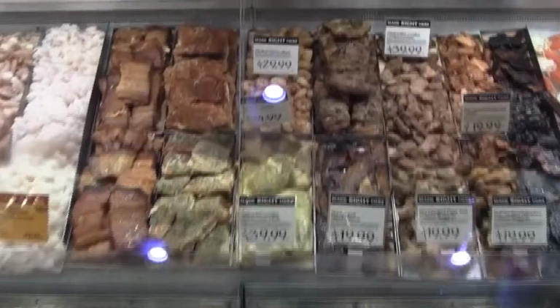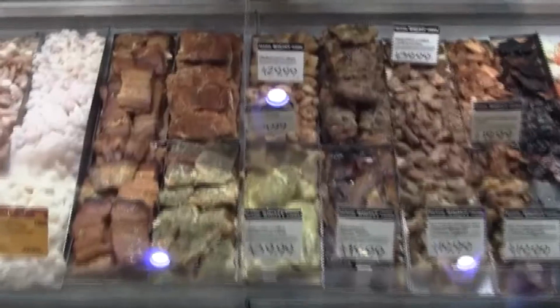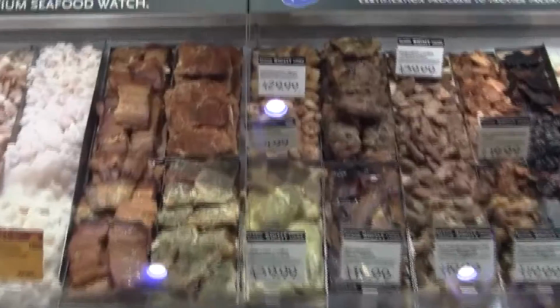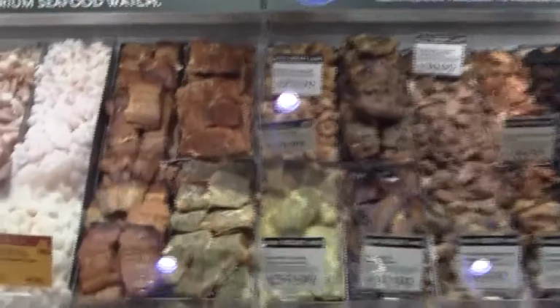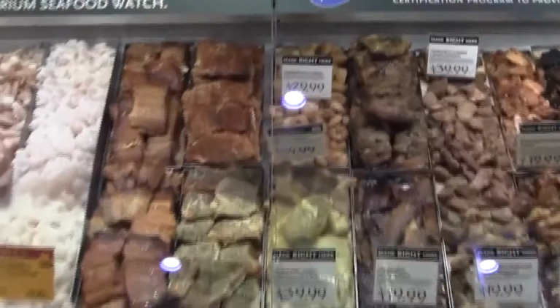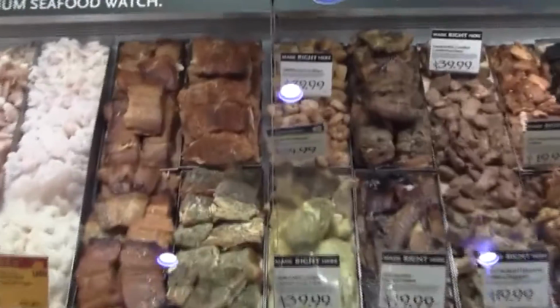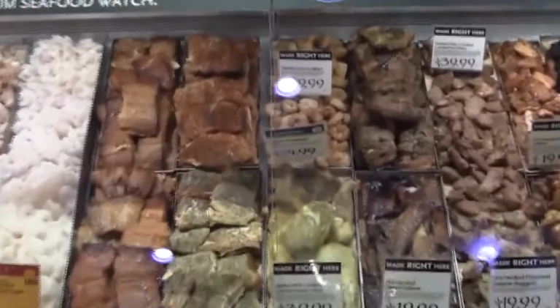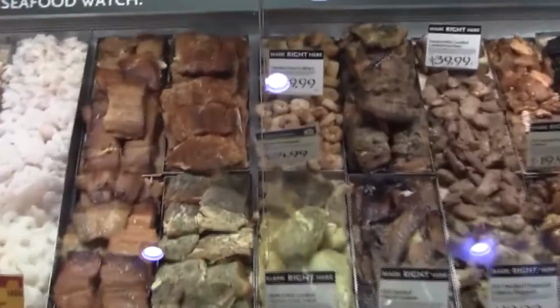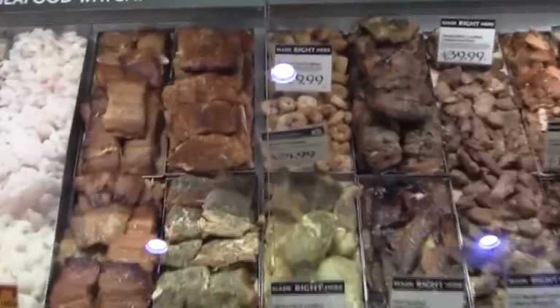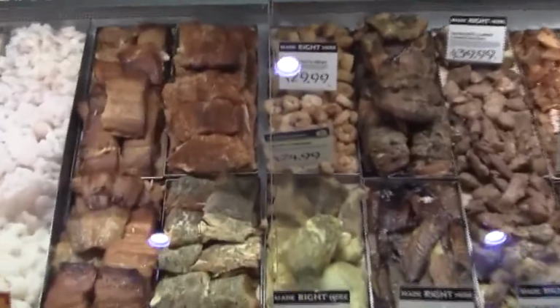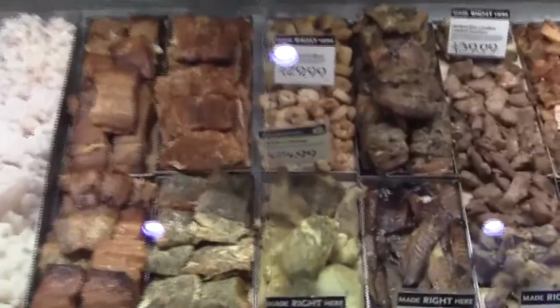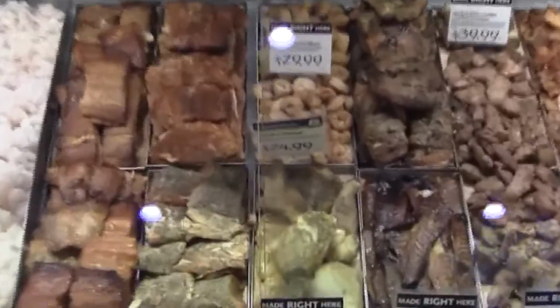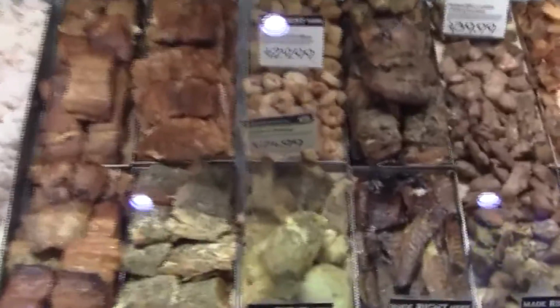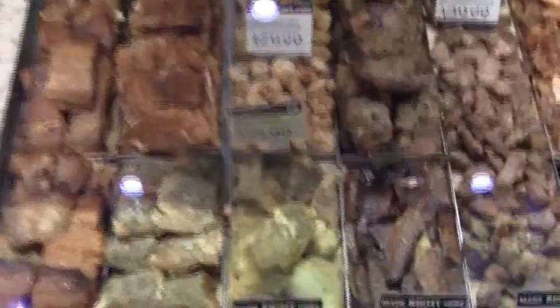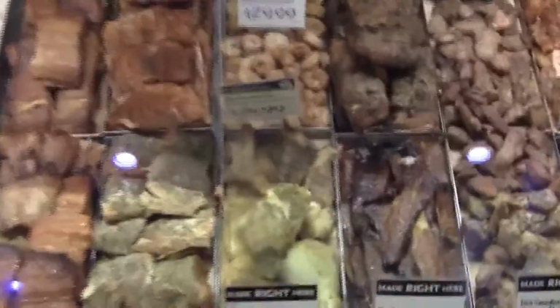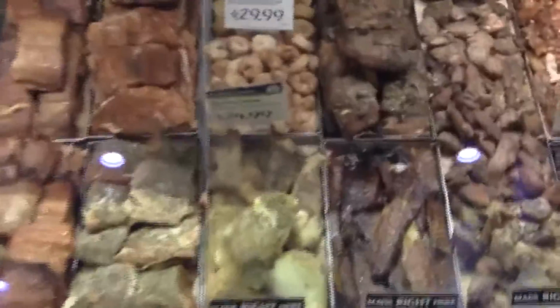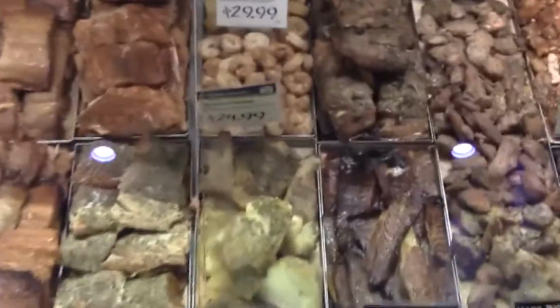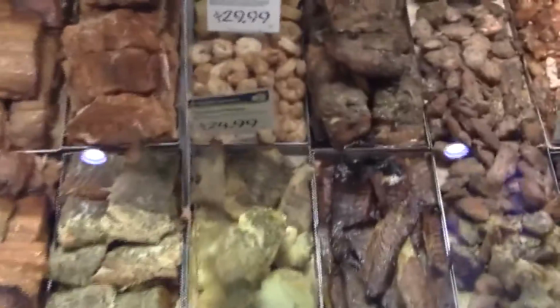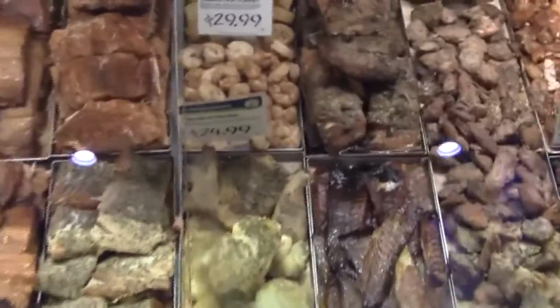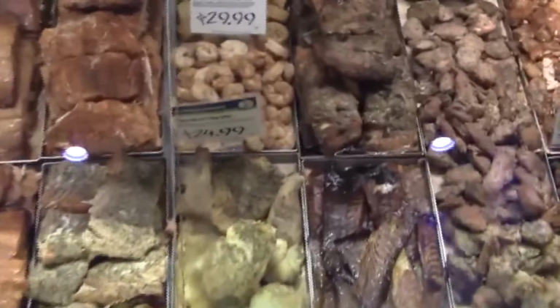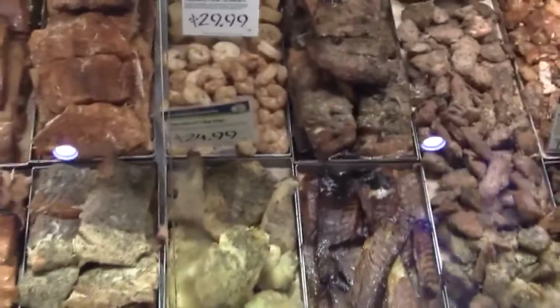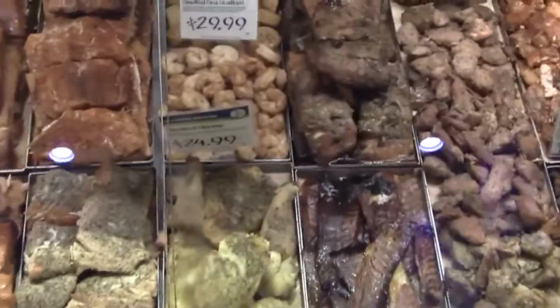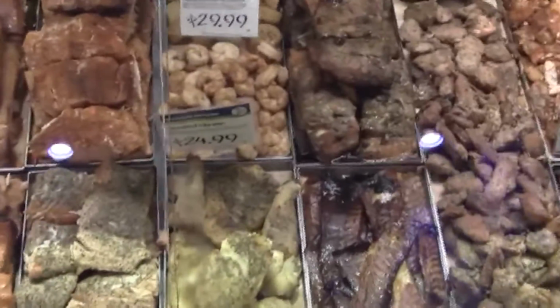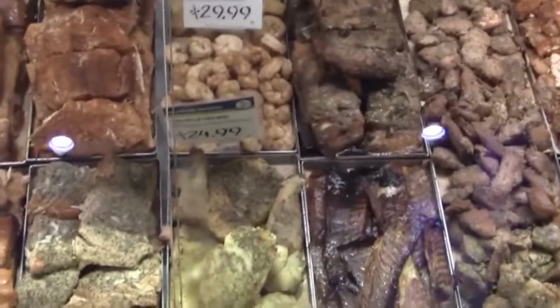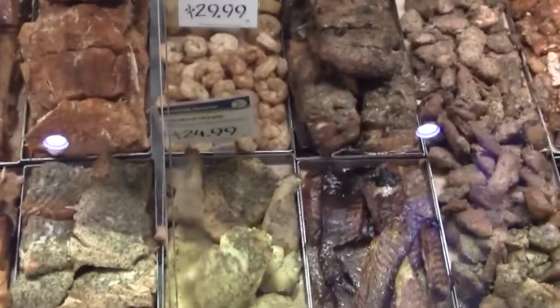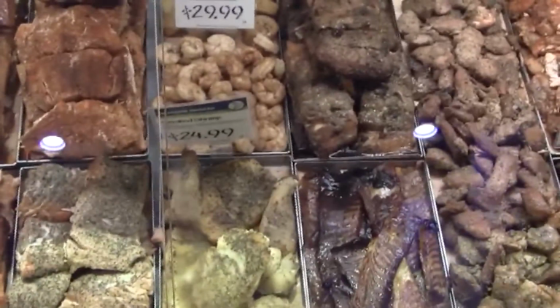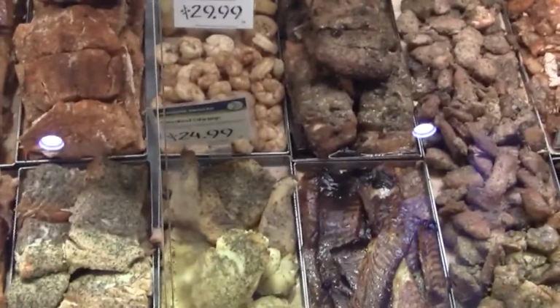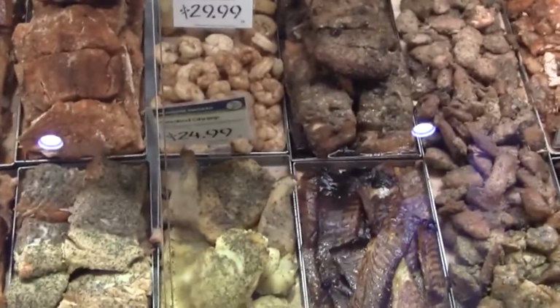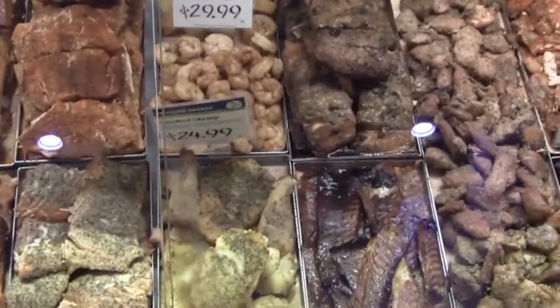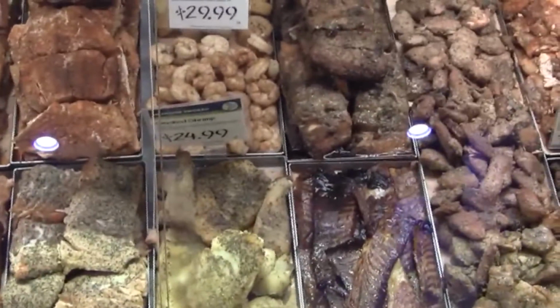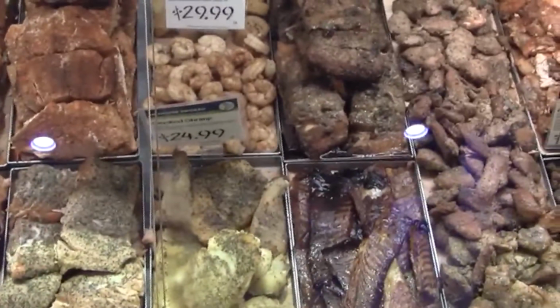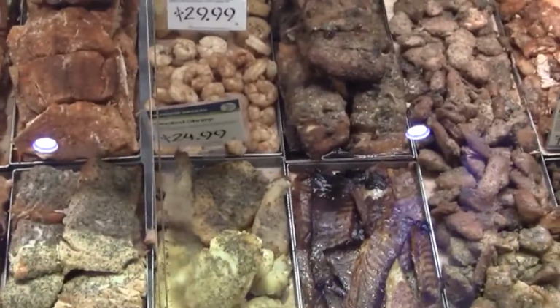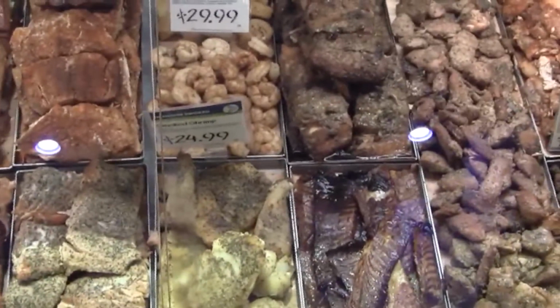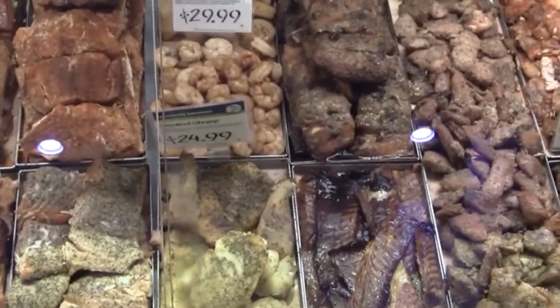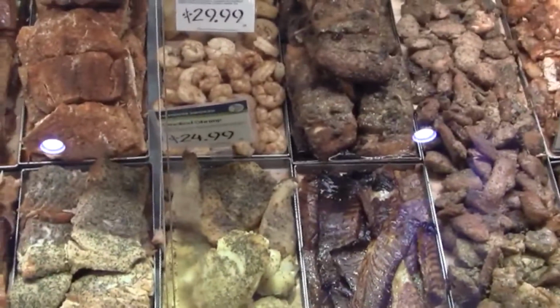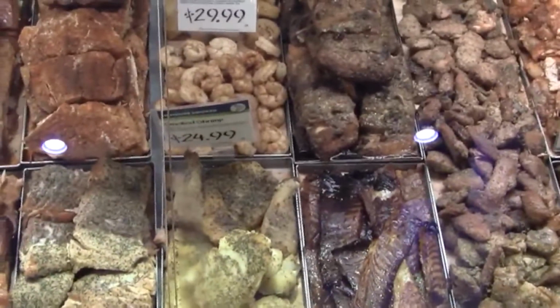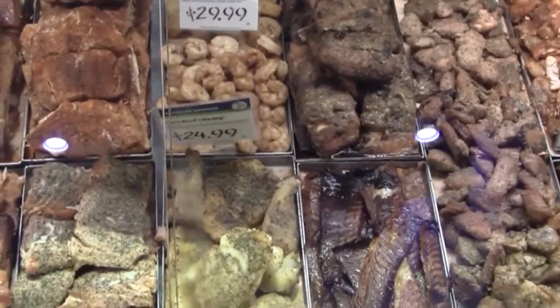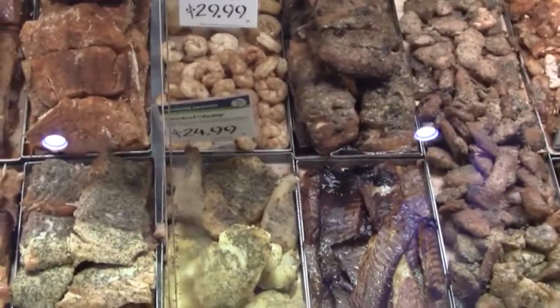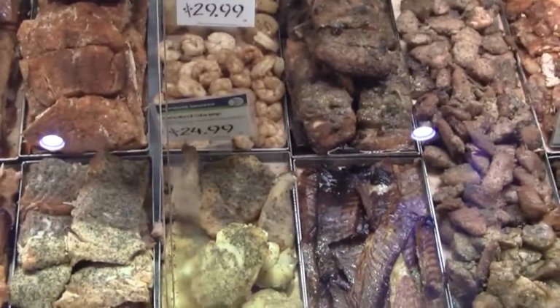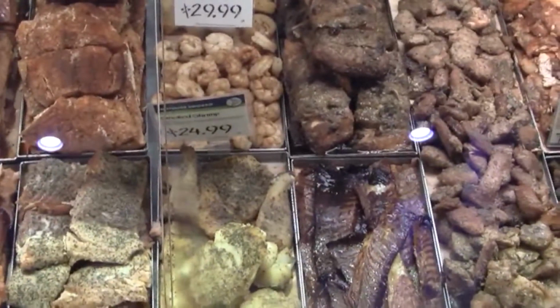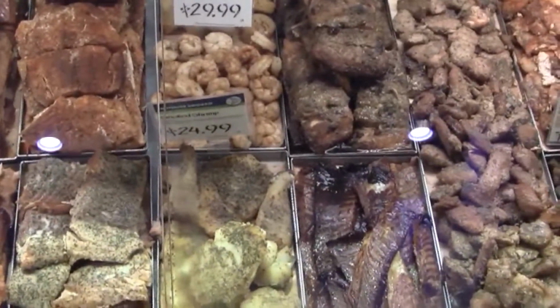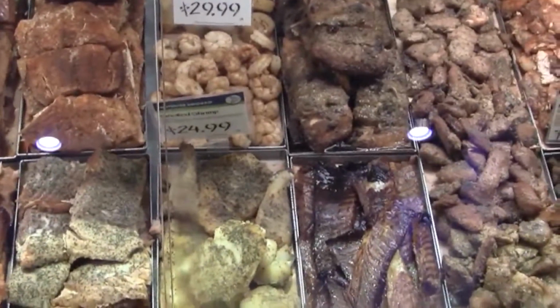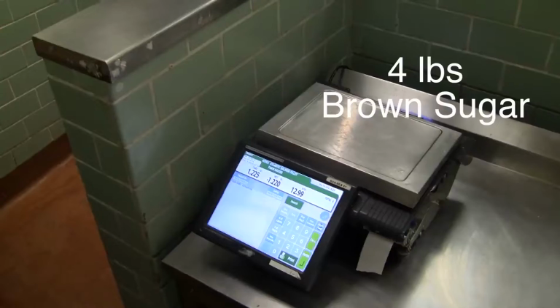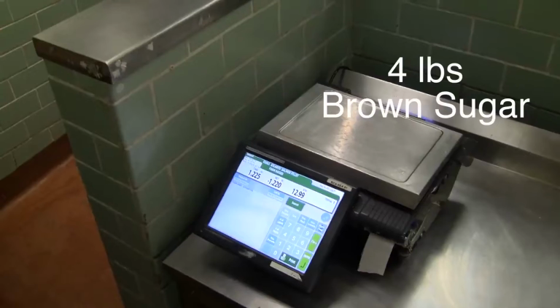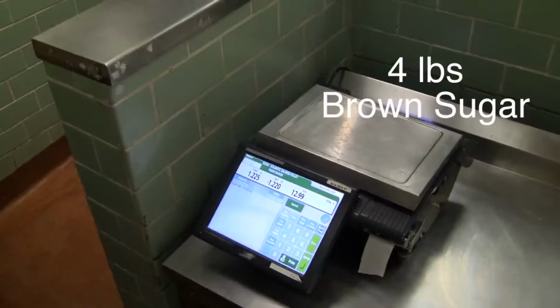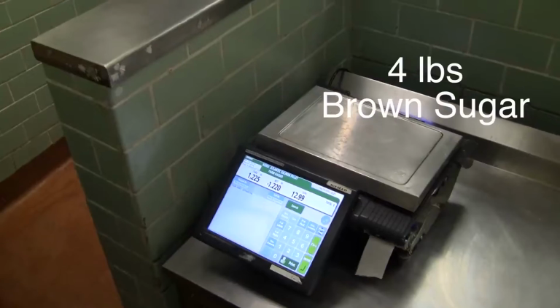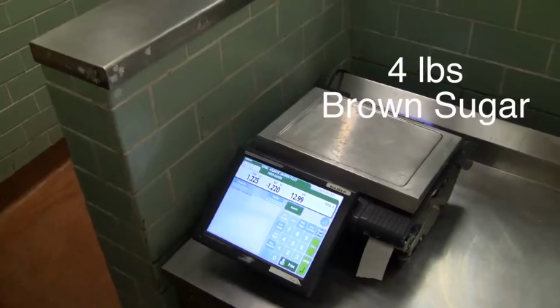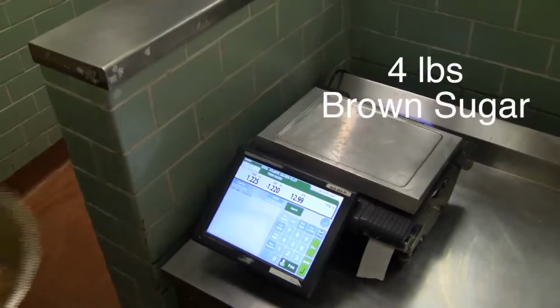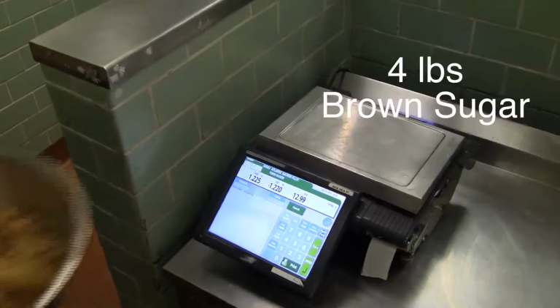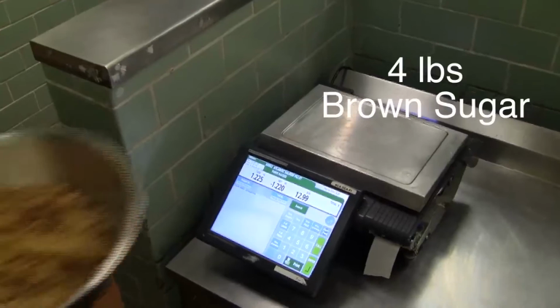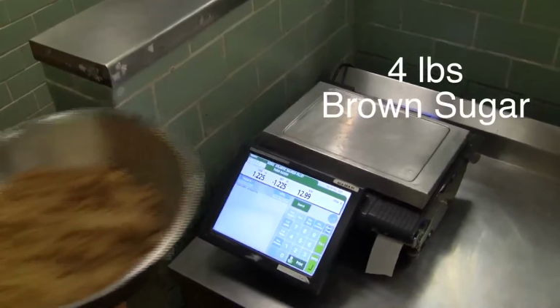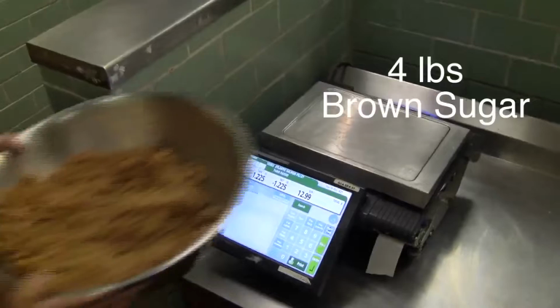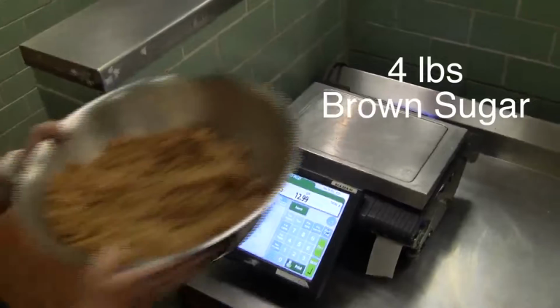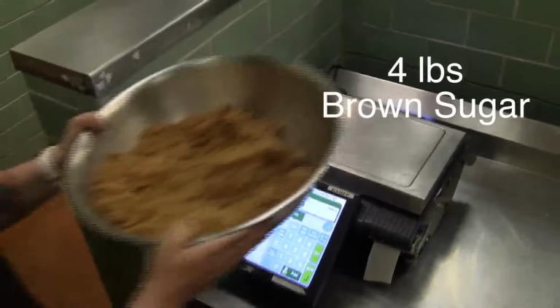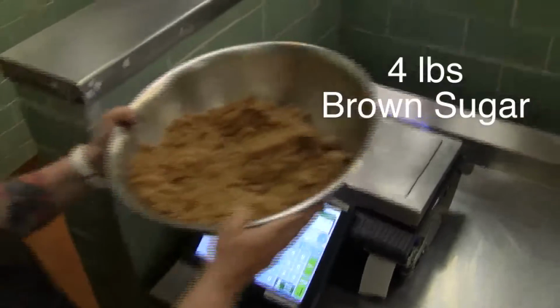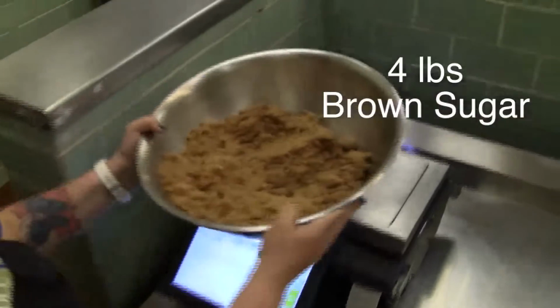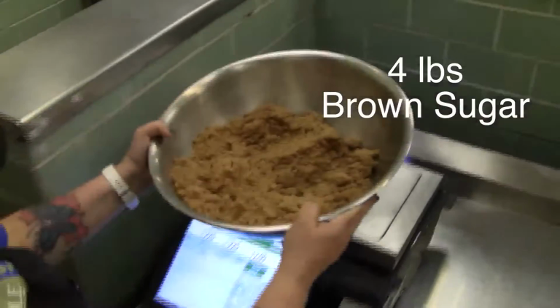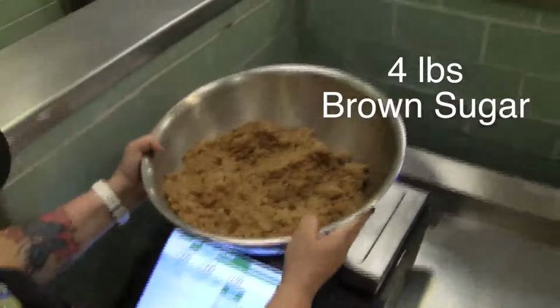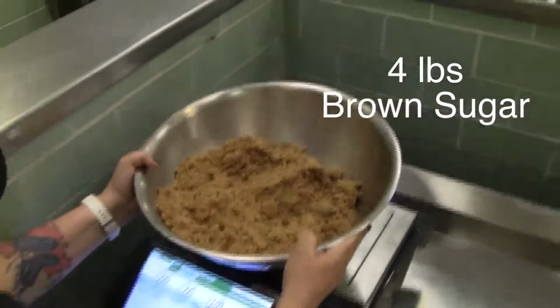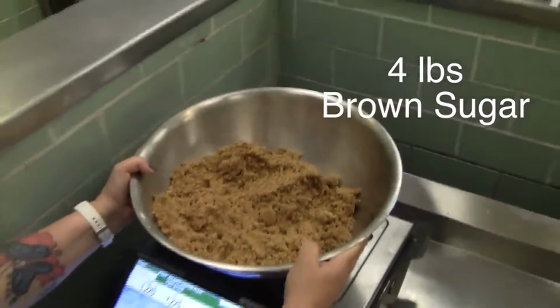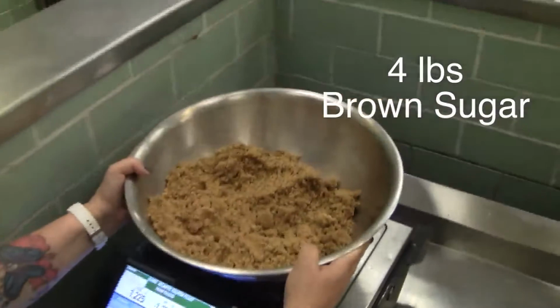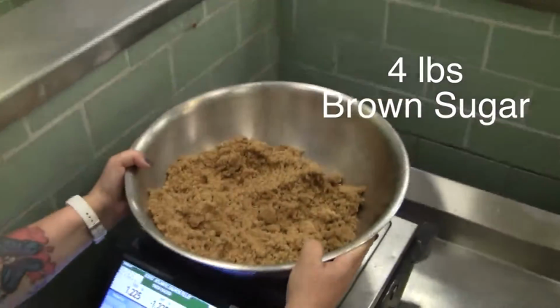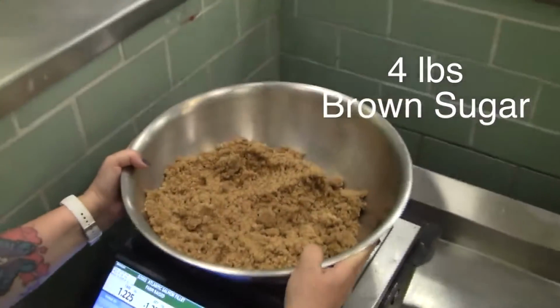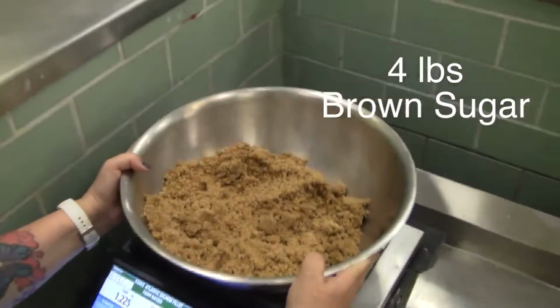This video will show you the basics of how to smoke fish in your department. First, we need to make the brines.